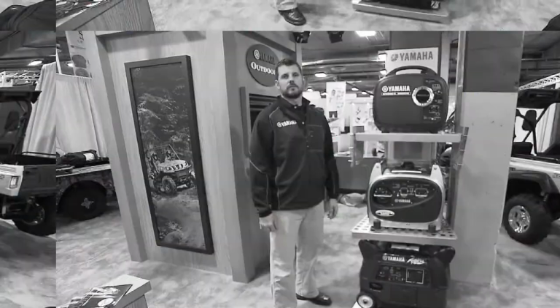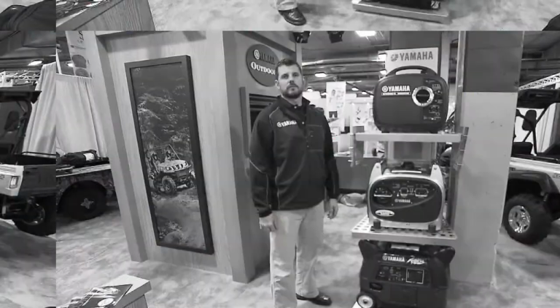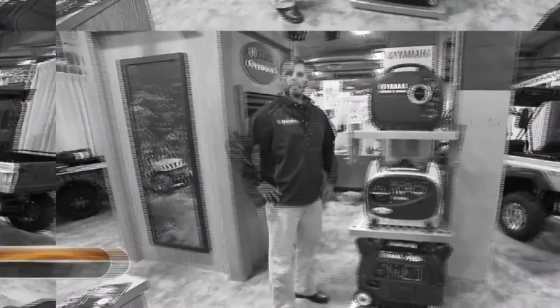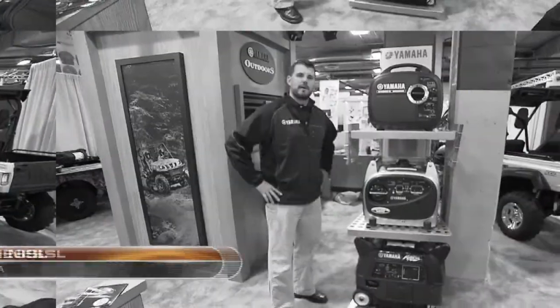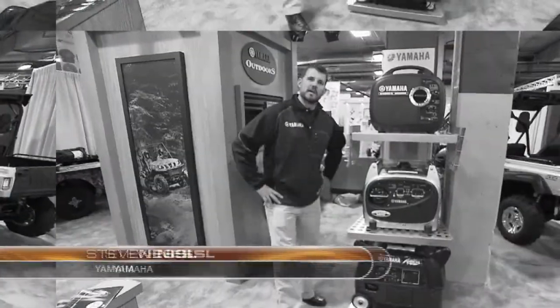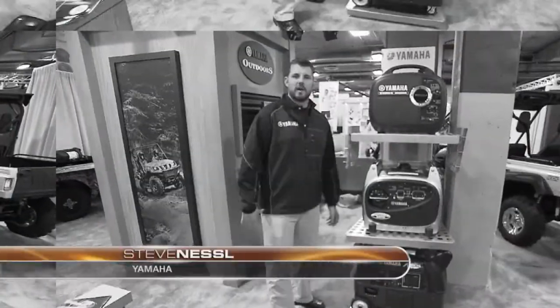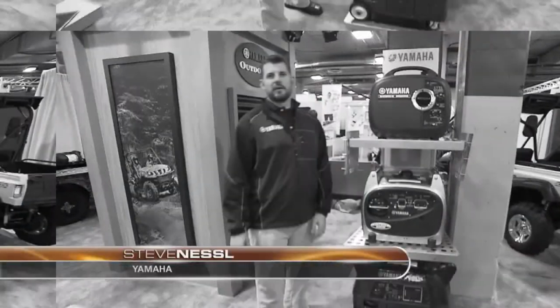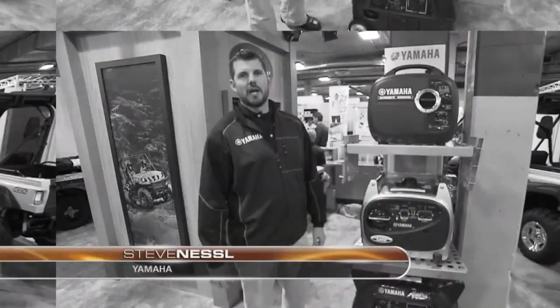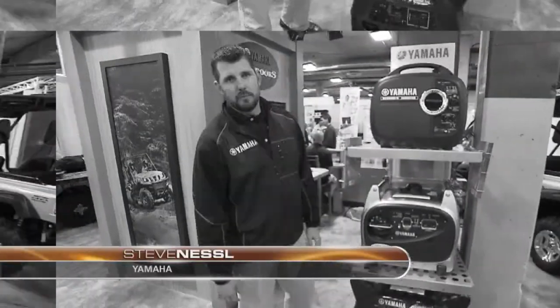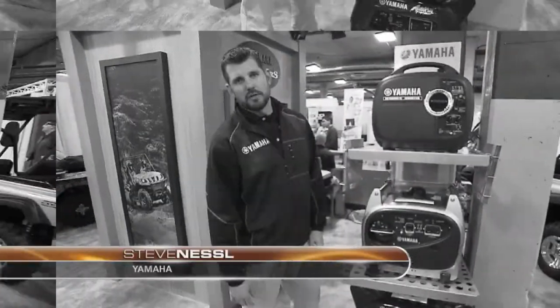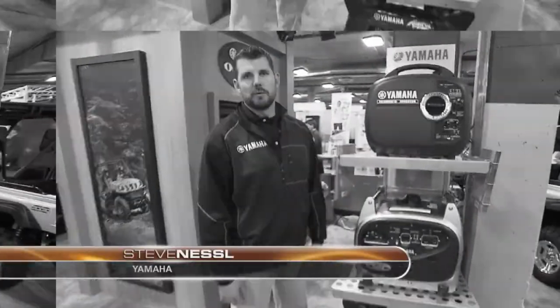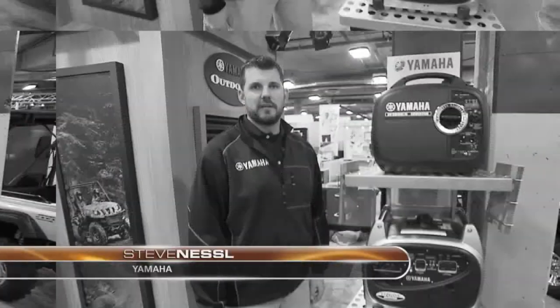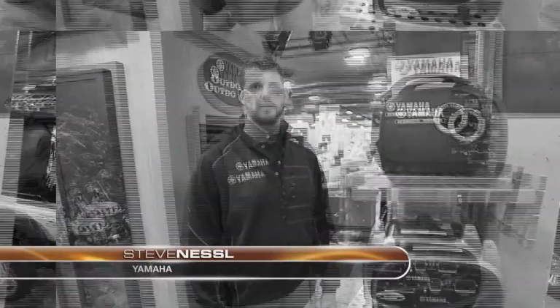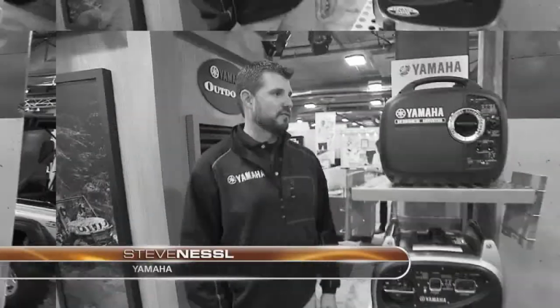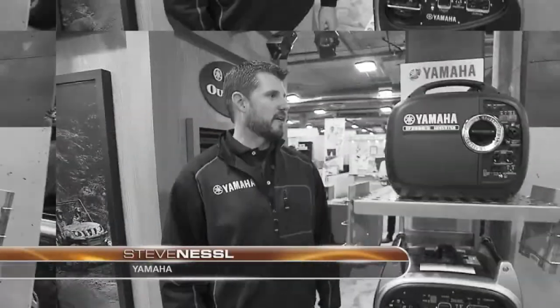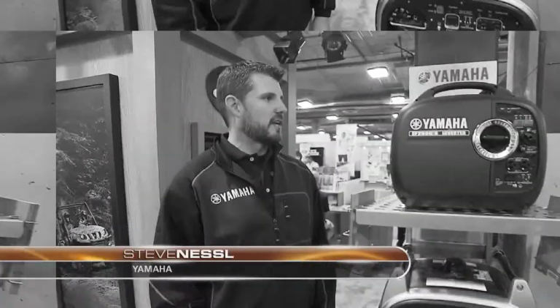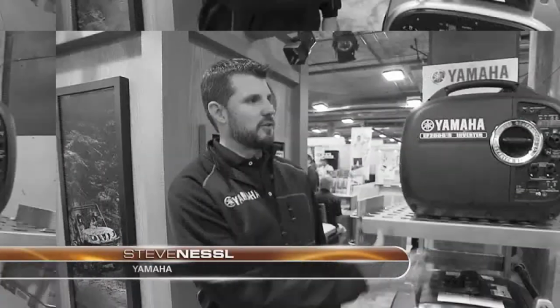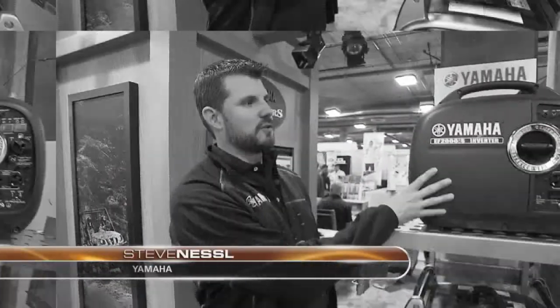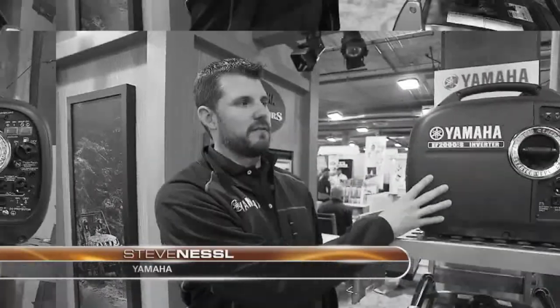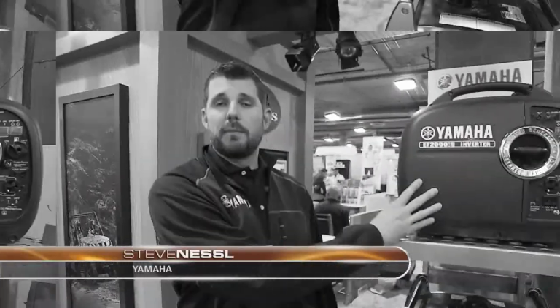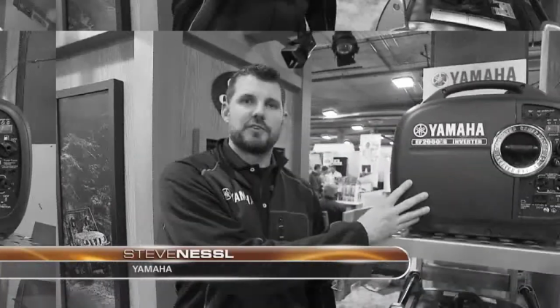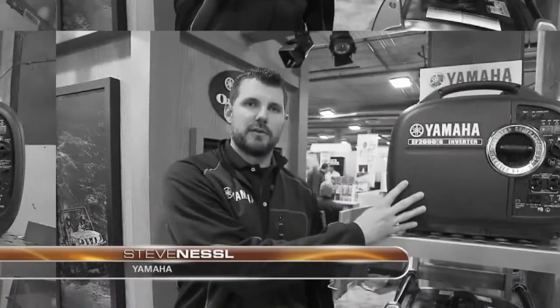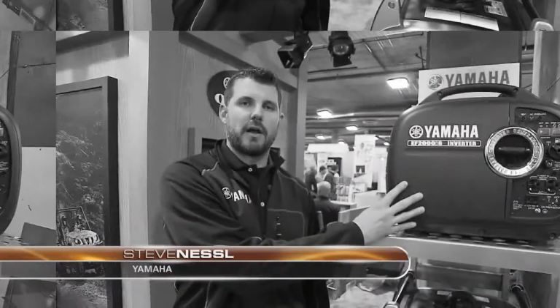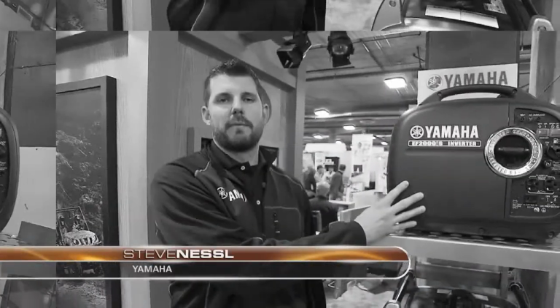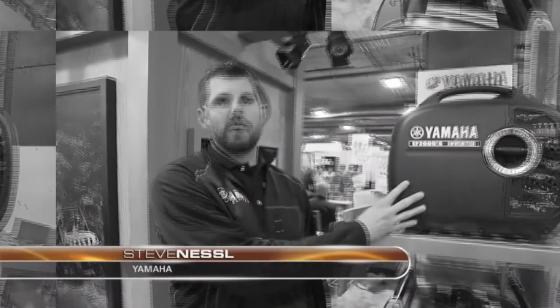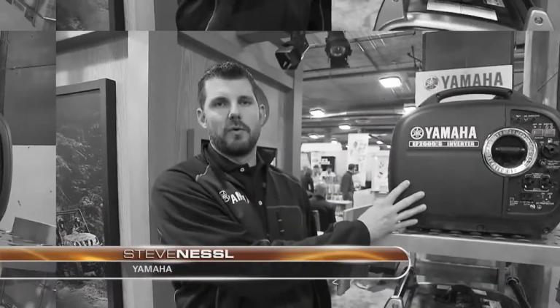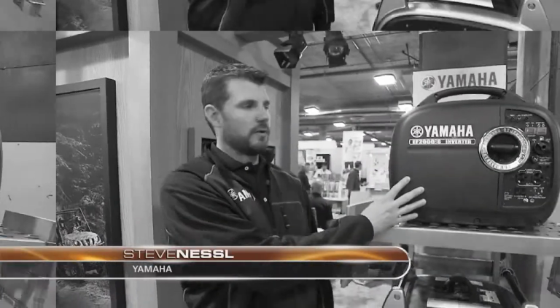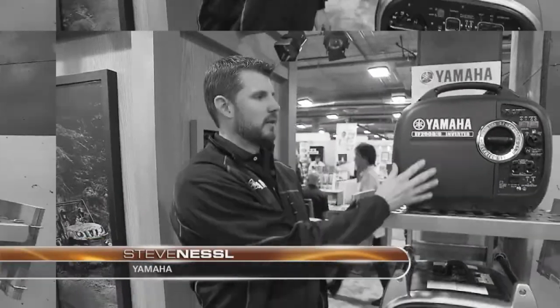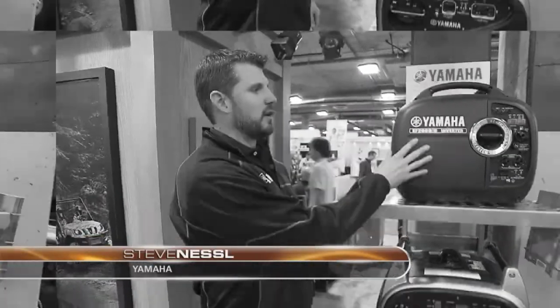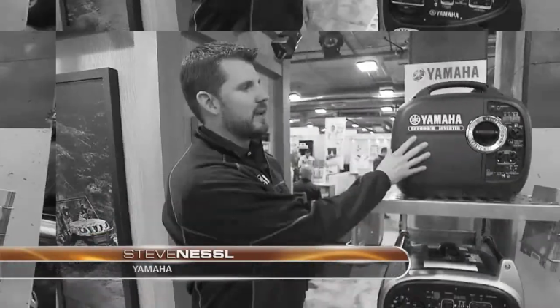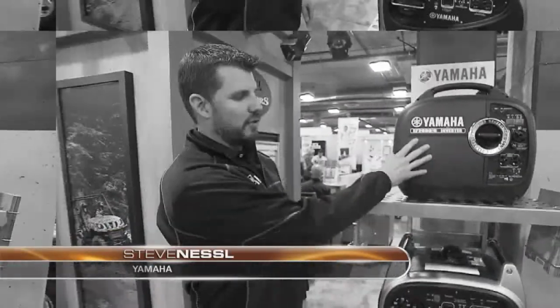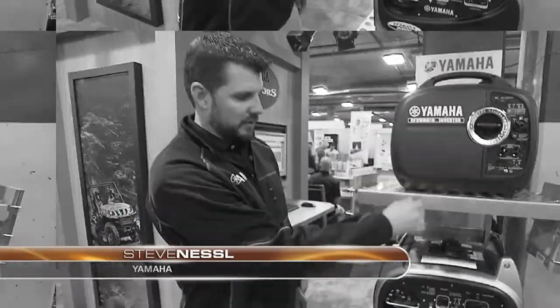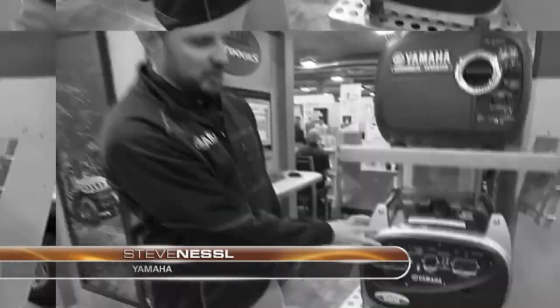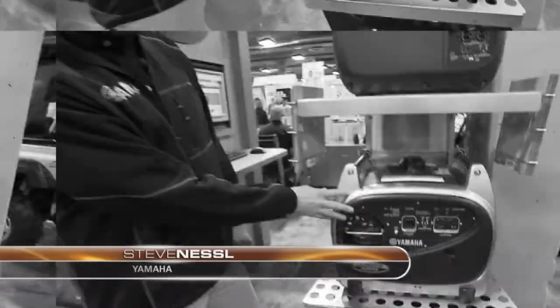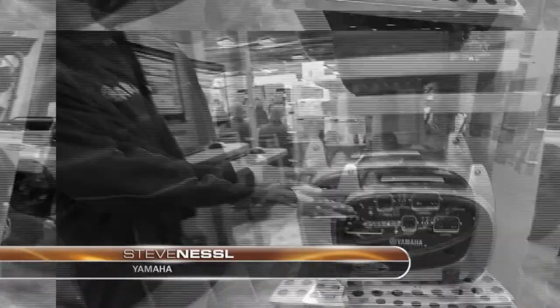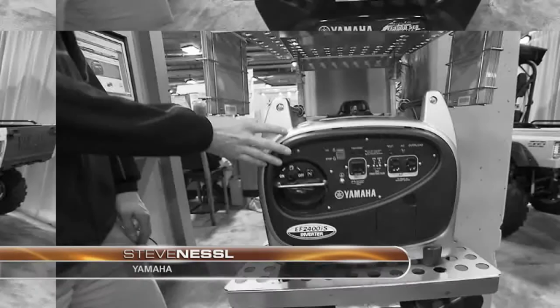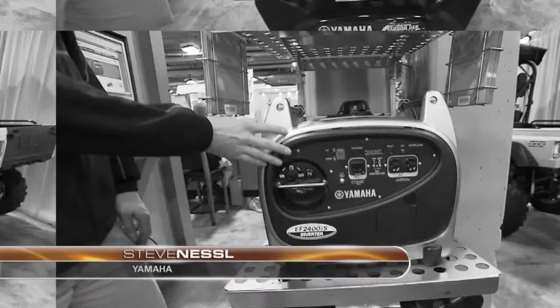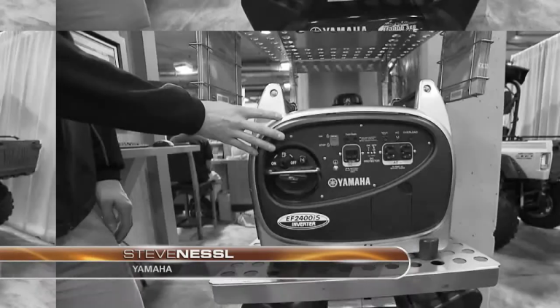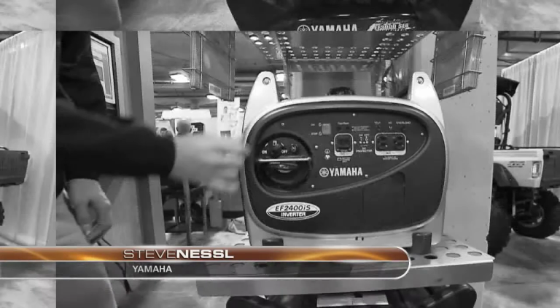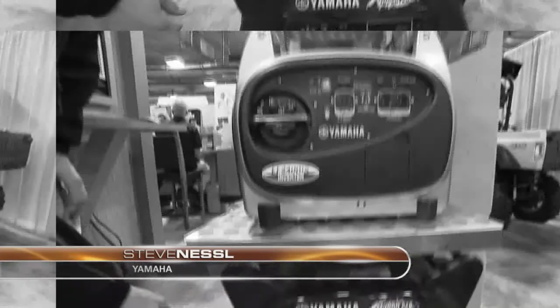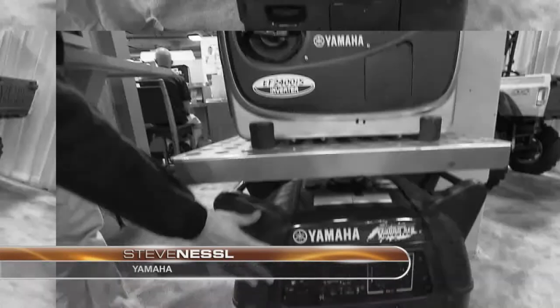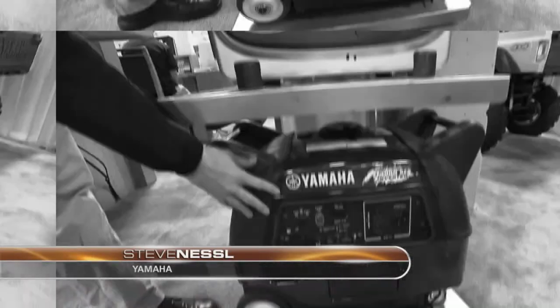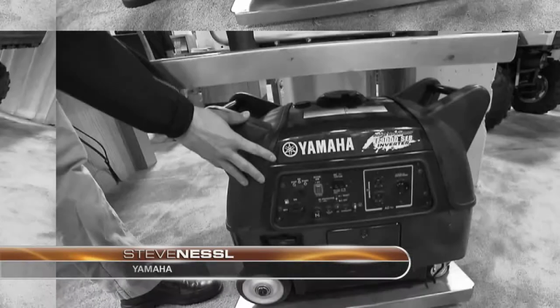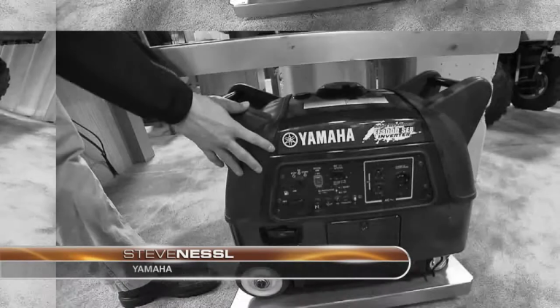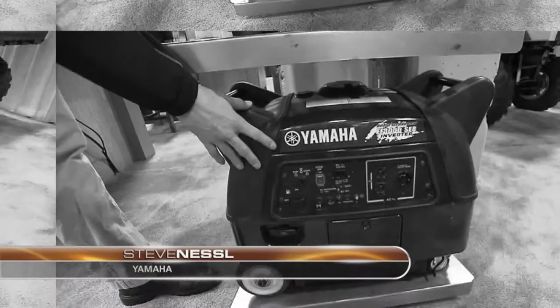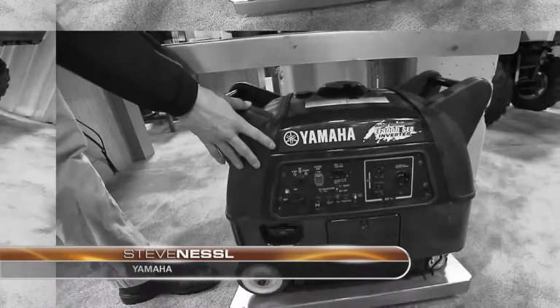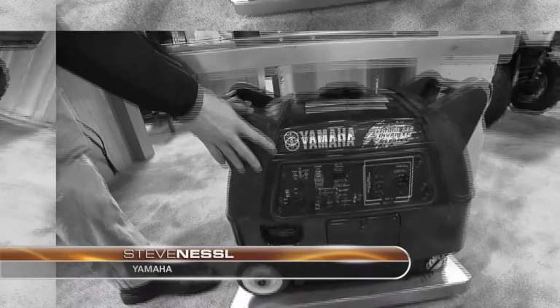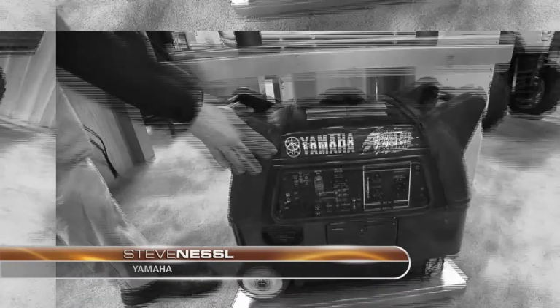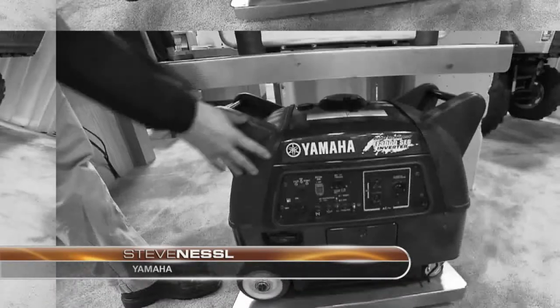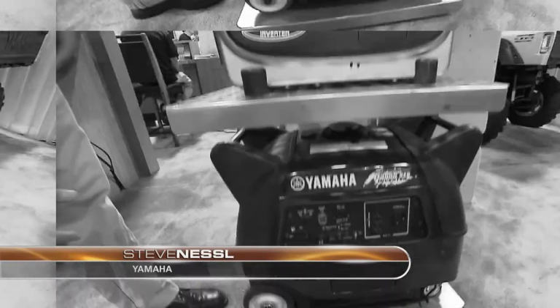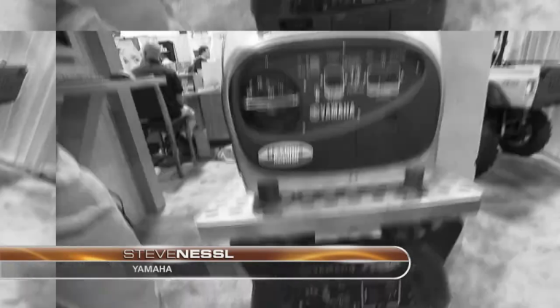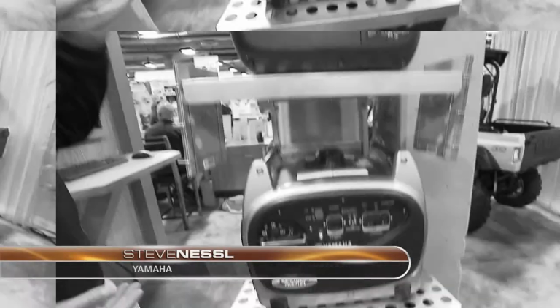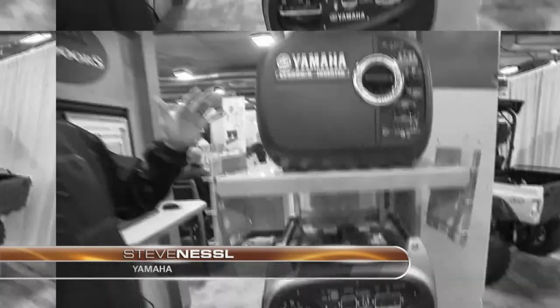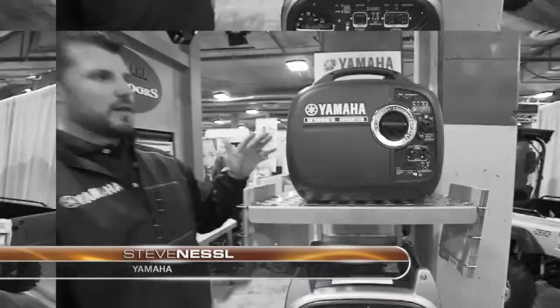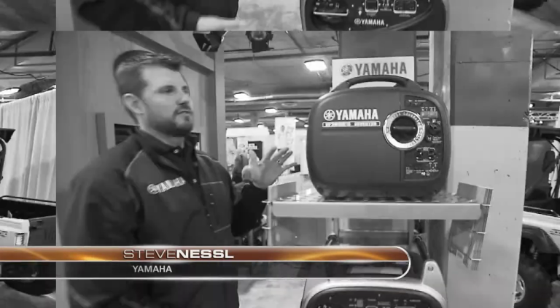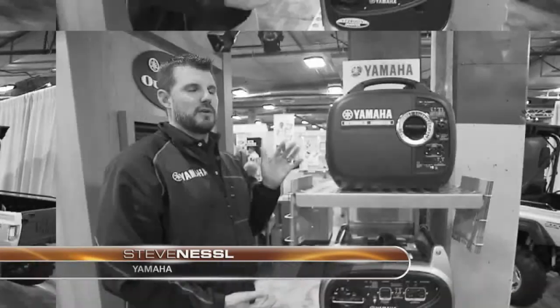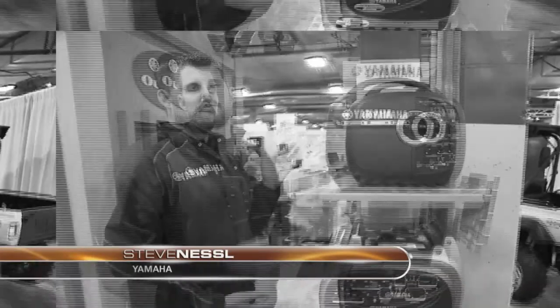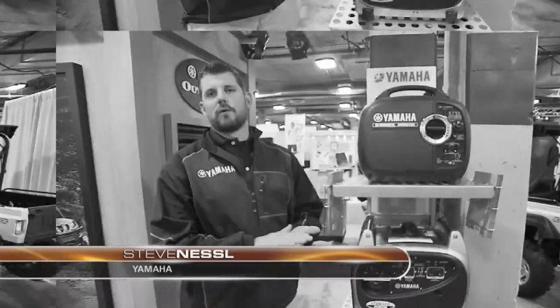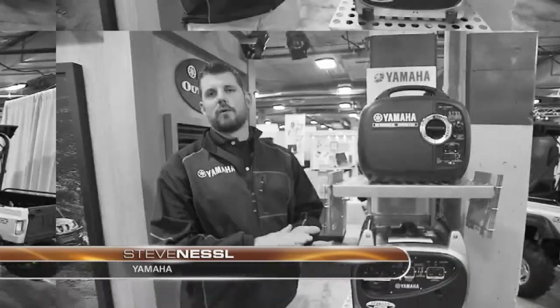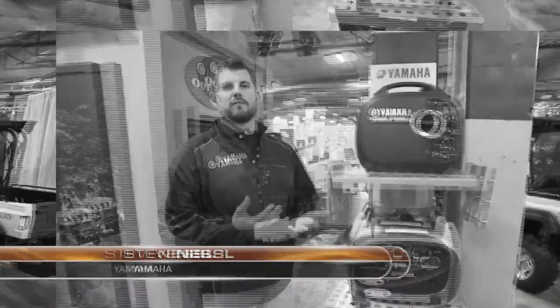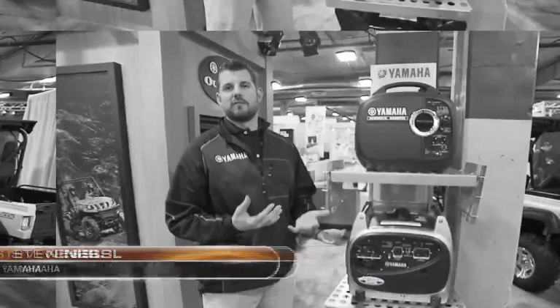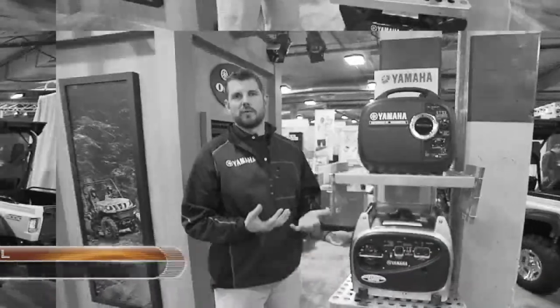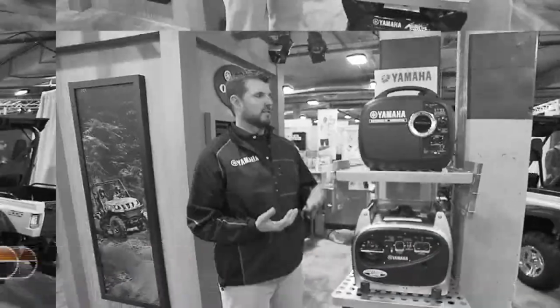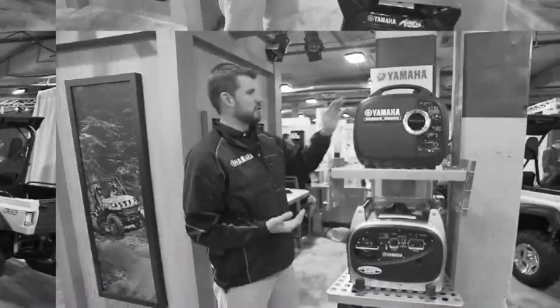We caught up with Yamaha's Steve Nessel at this year's SHOT Show, where he showed us just a few of the generator options you can choose from for your needs.